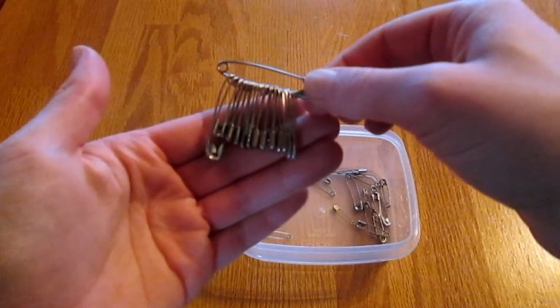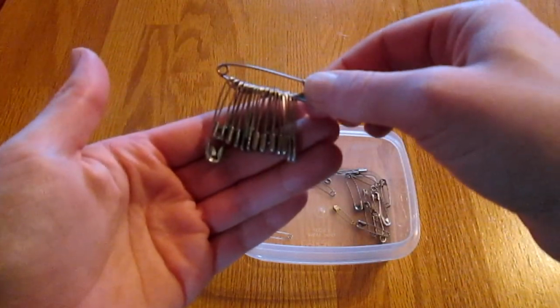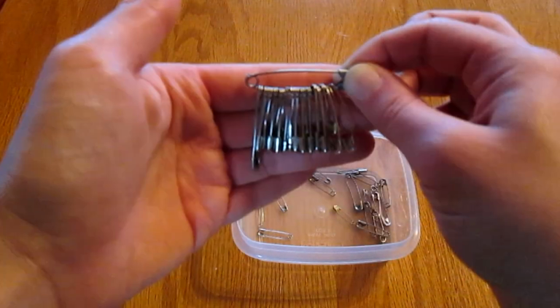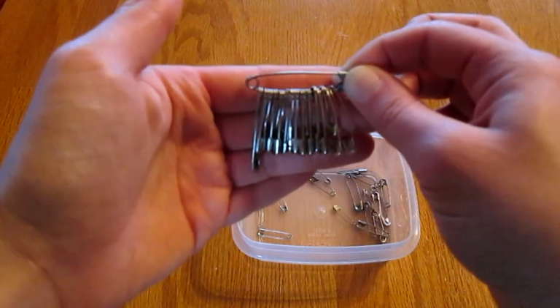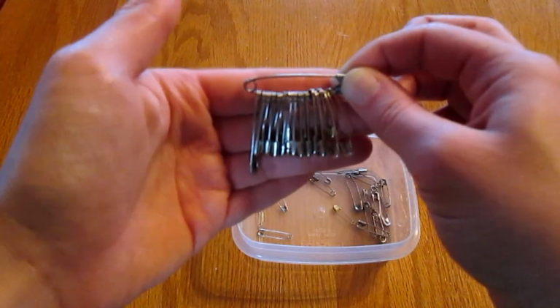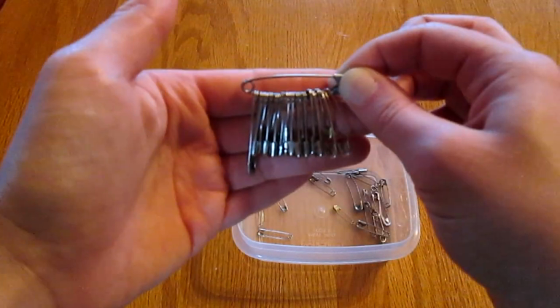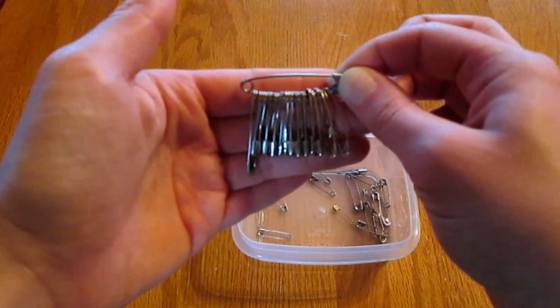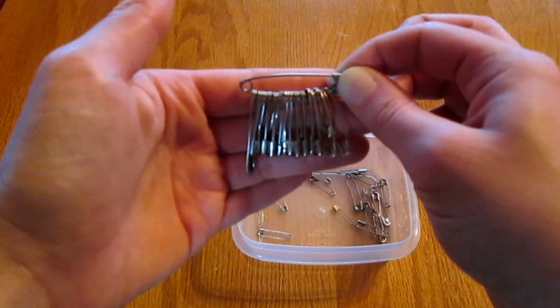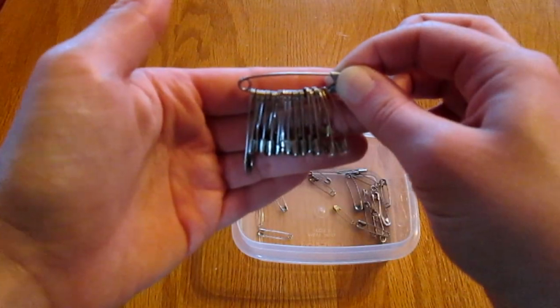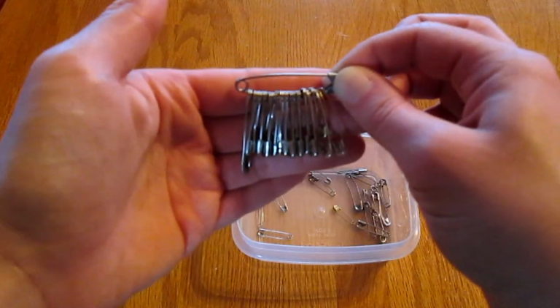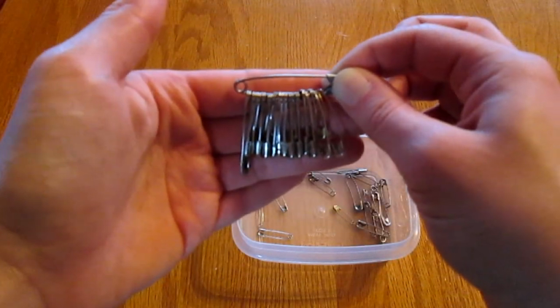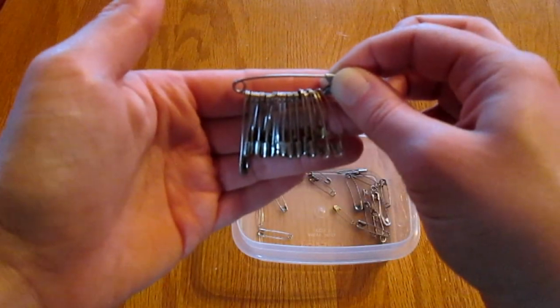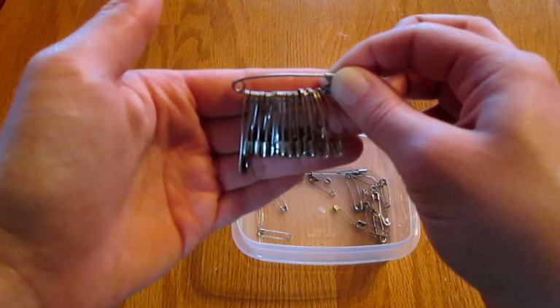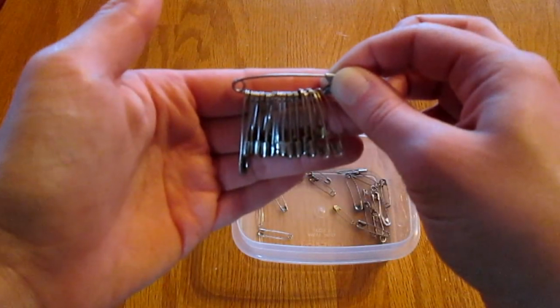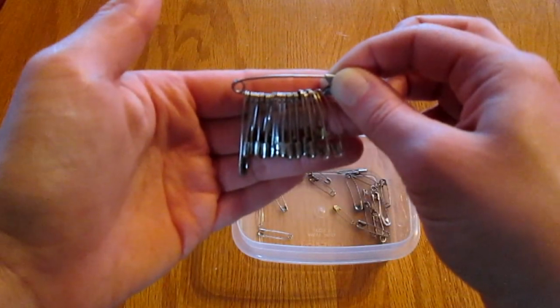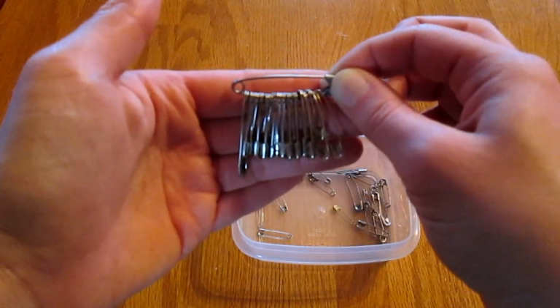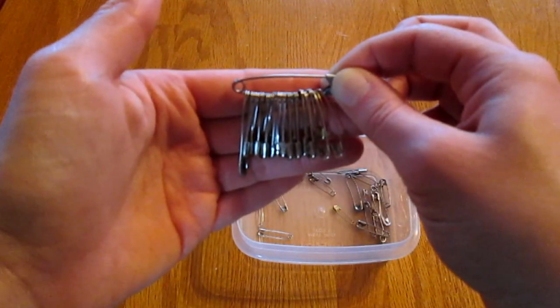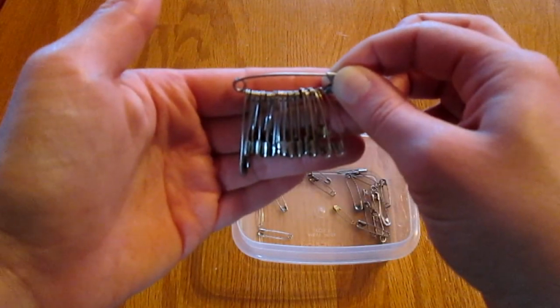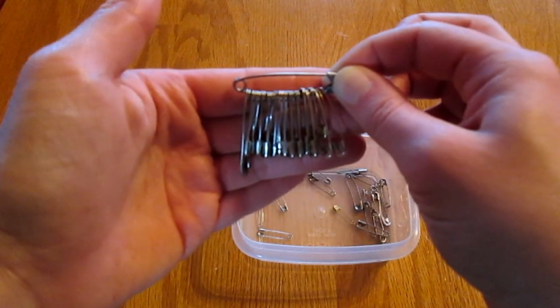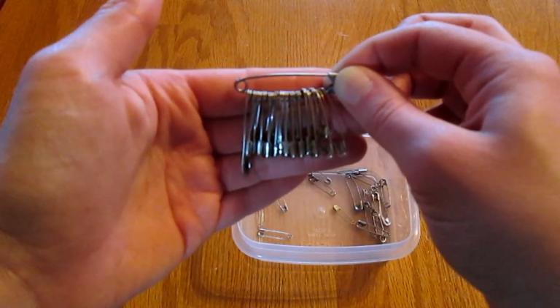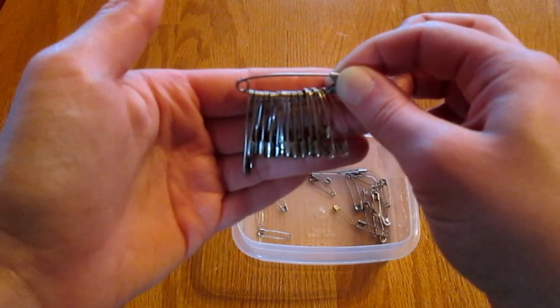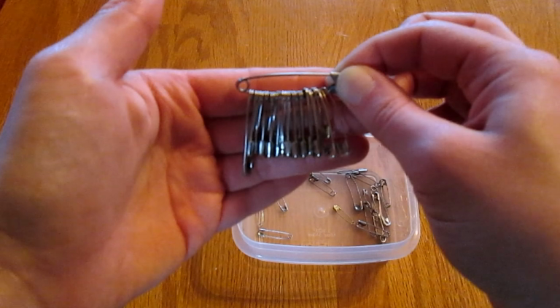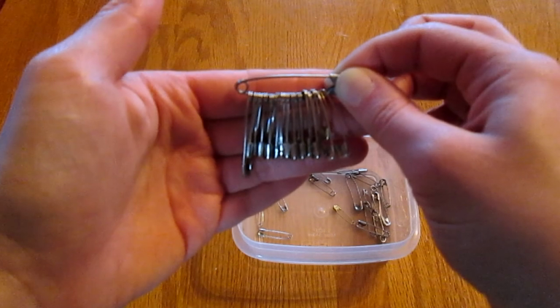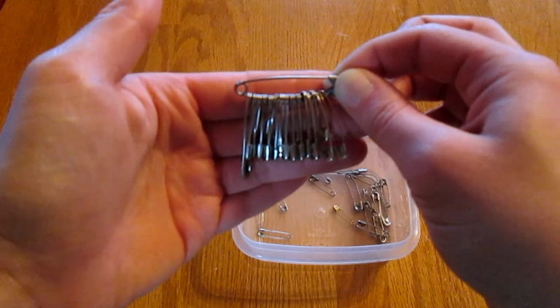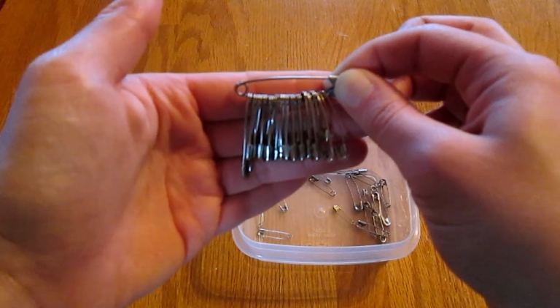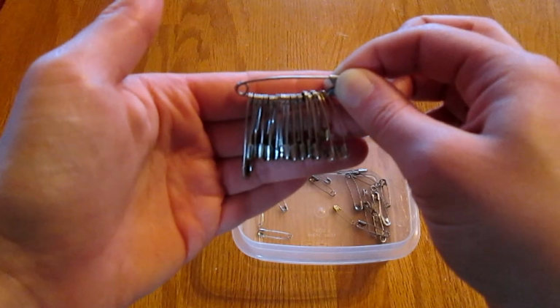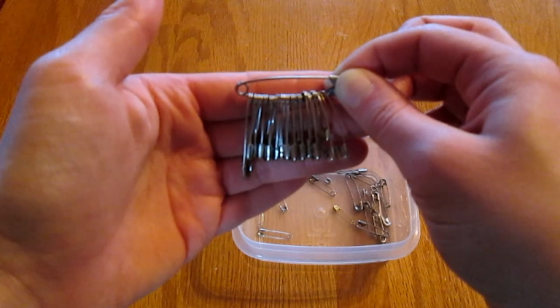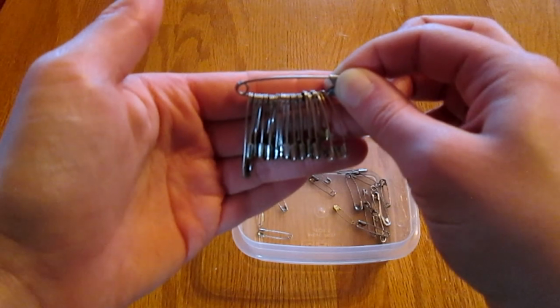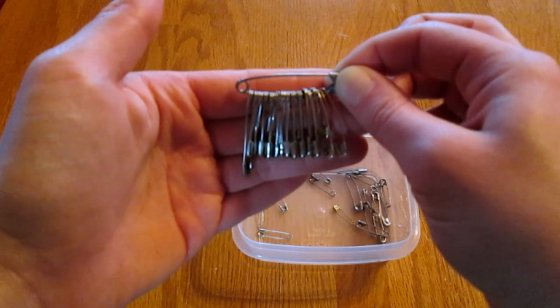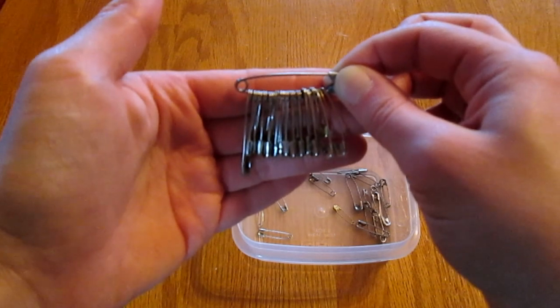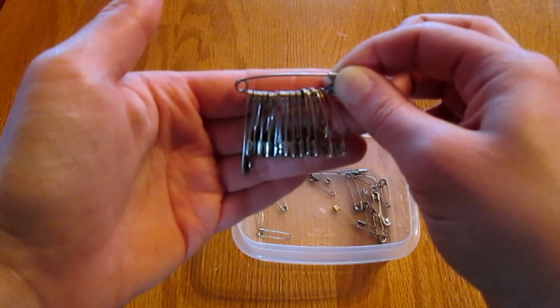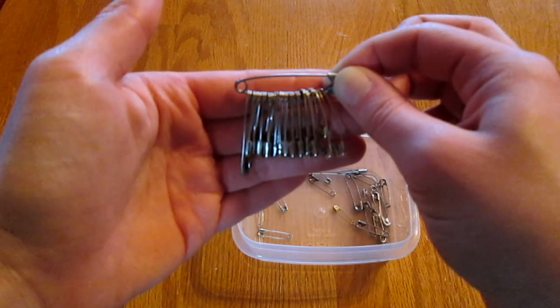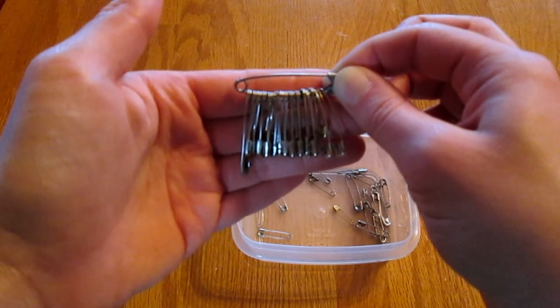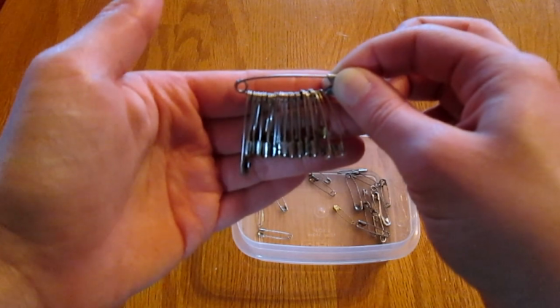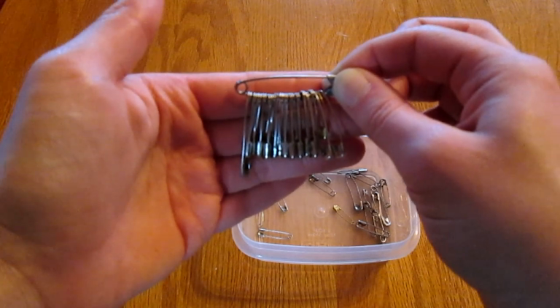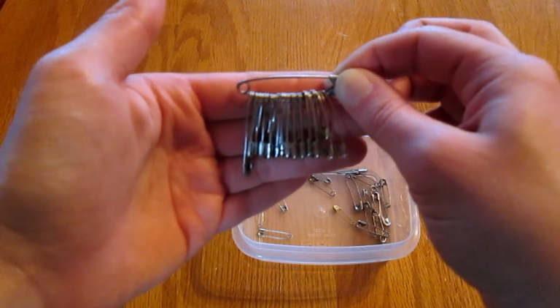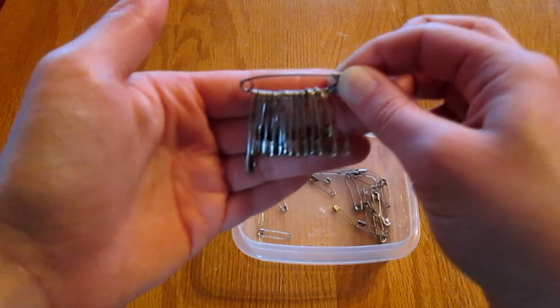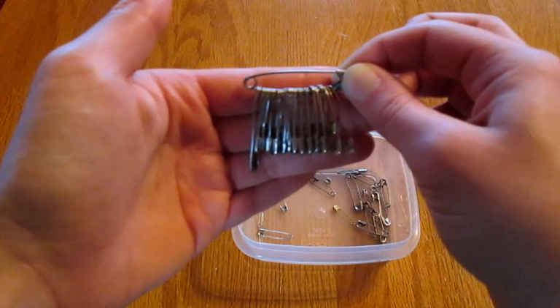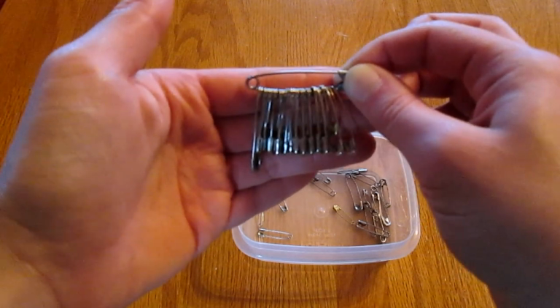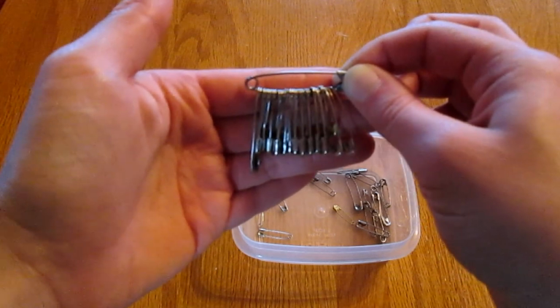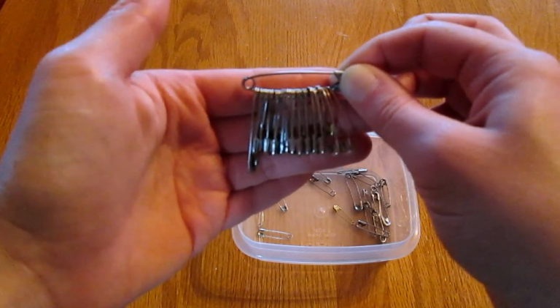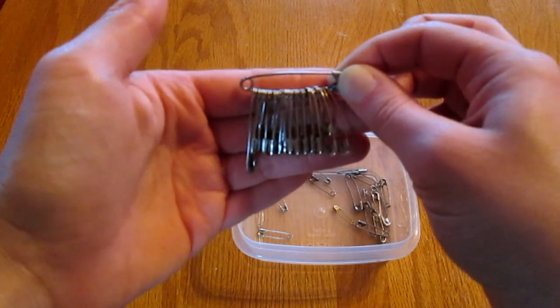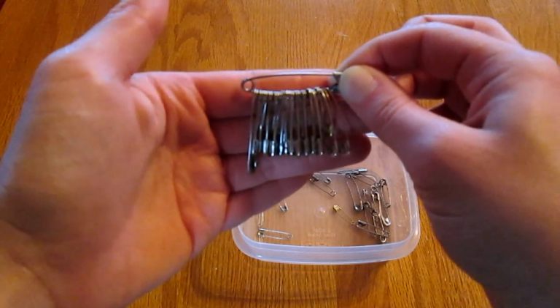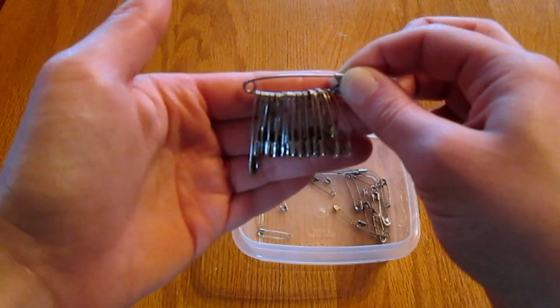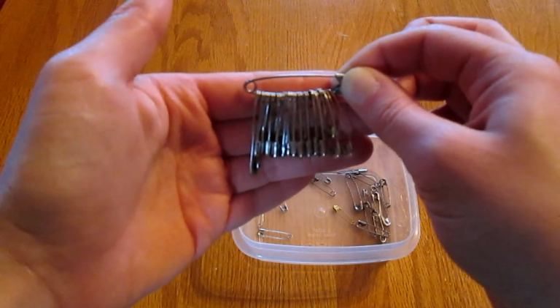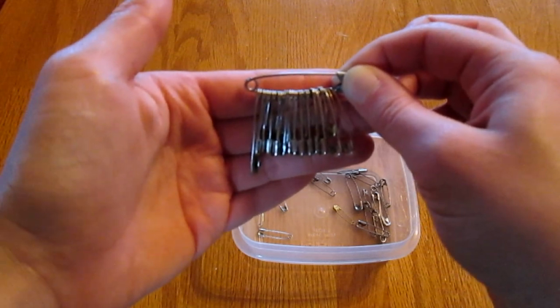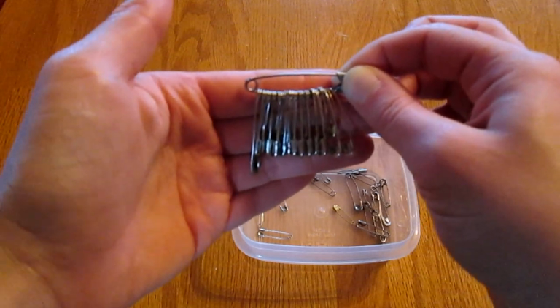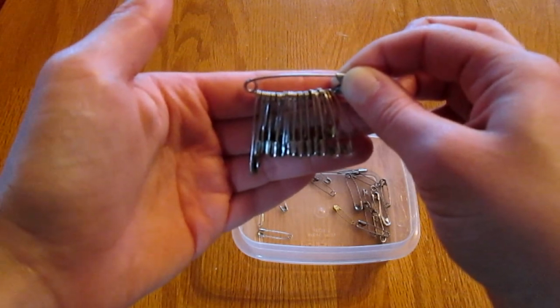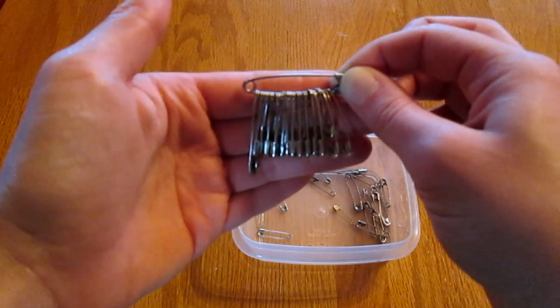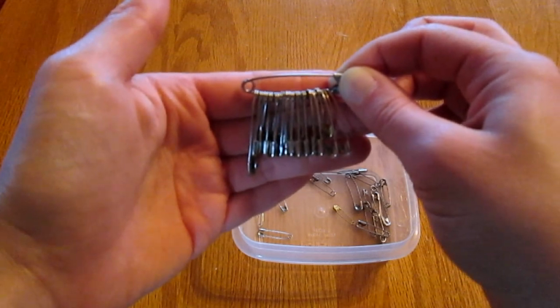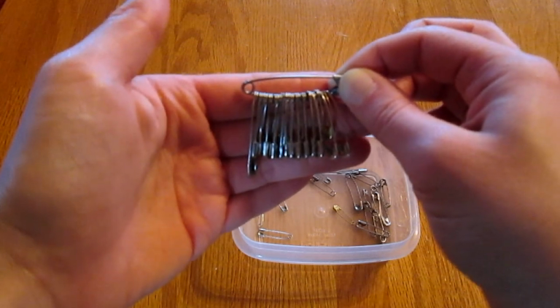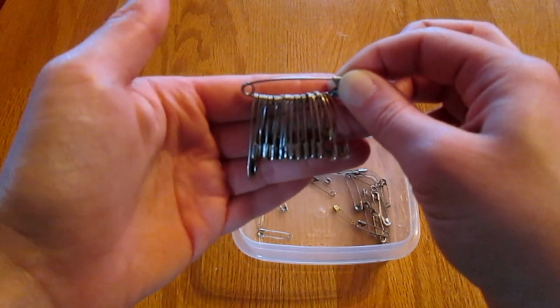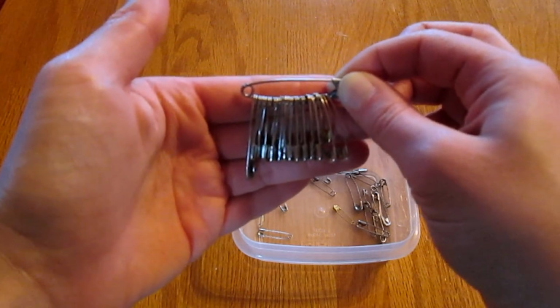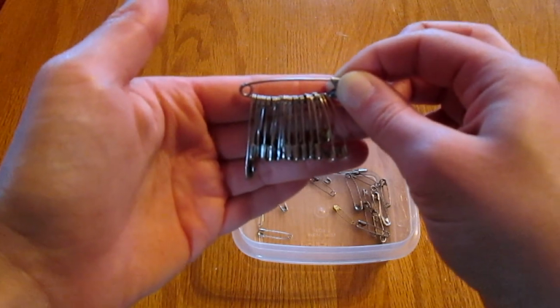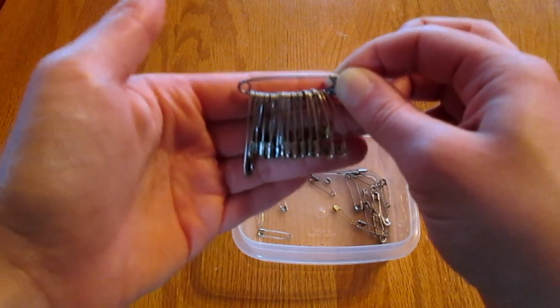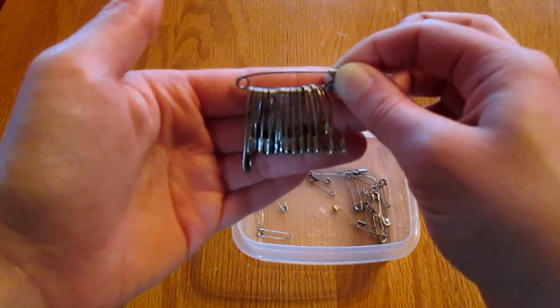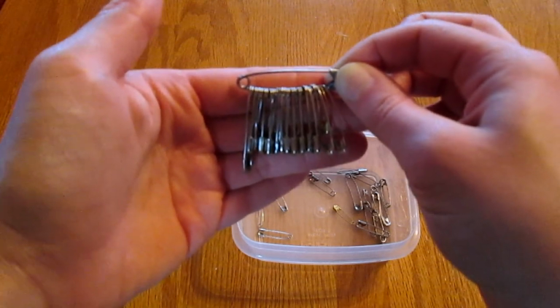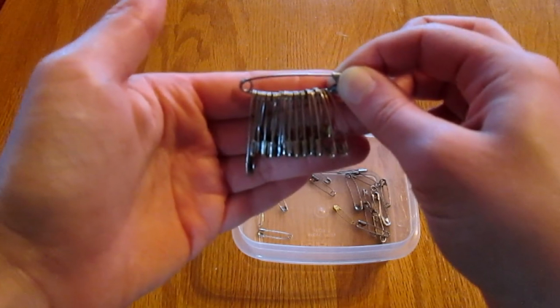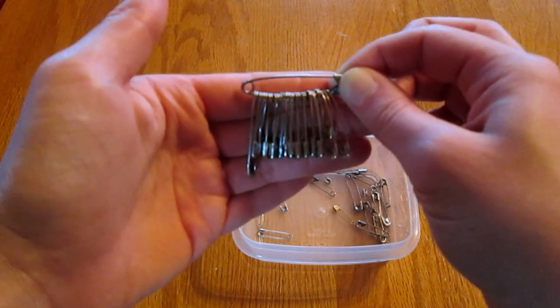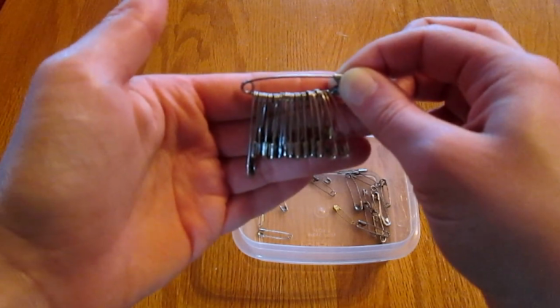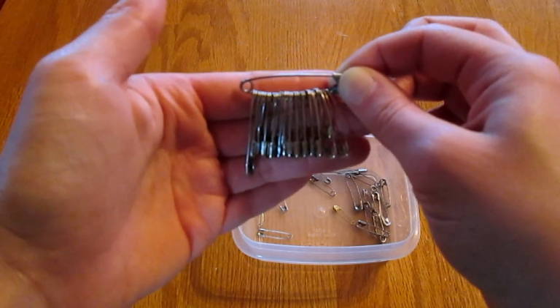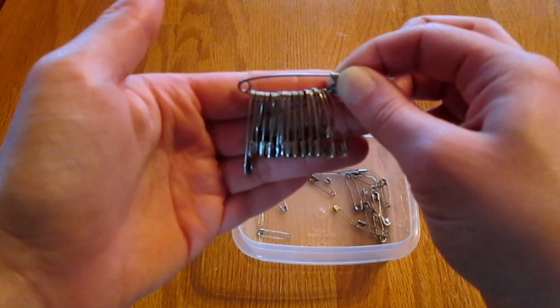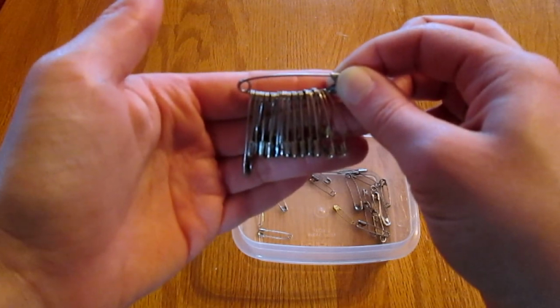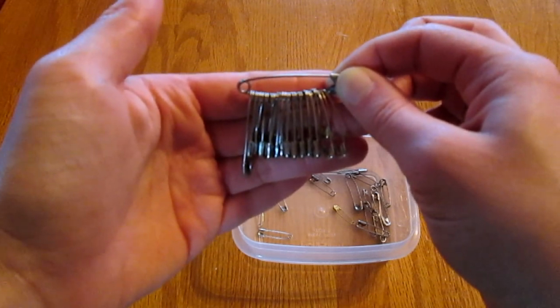So that's a pretty easy way to keep safety pins organized. I hope you guys enjoyed this tutorial, and I'll see you in my next video.